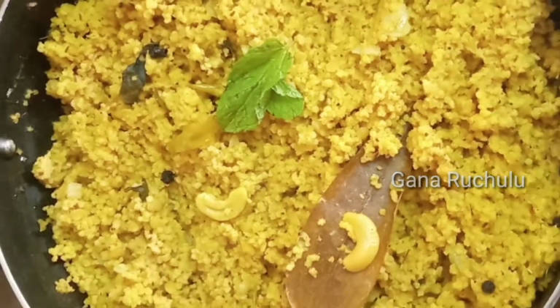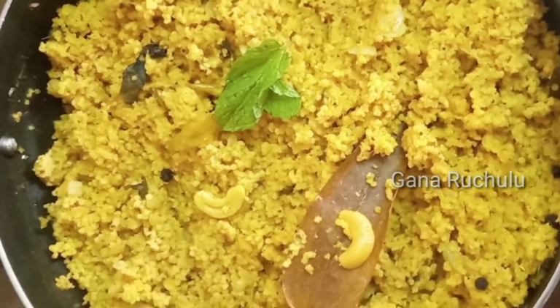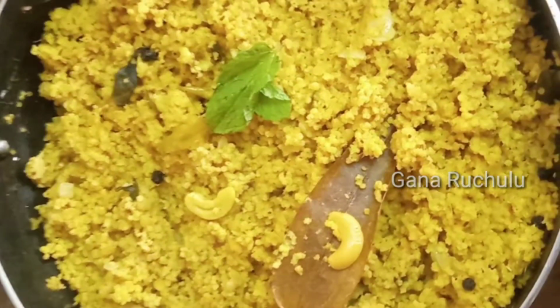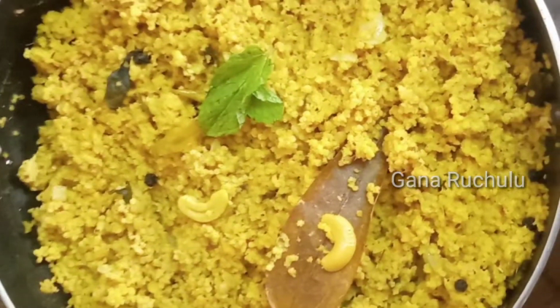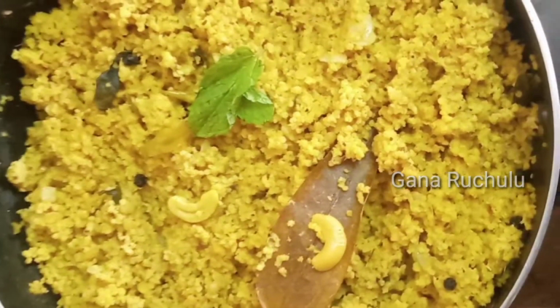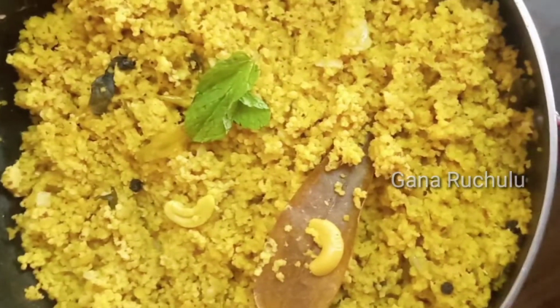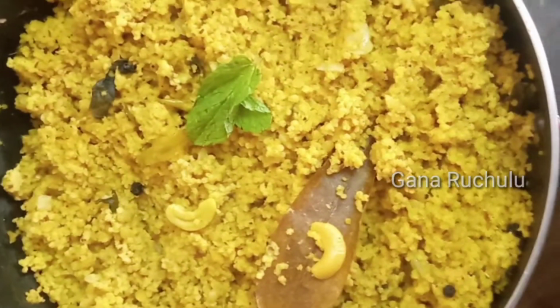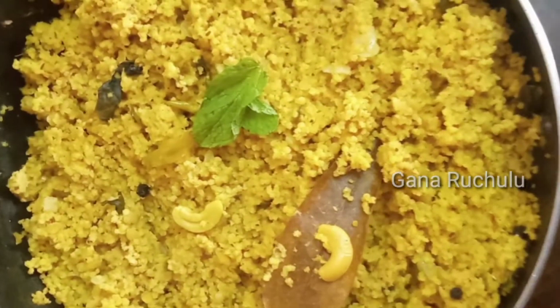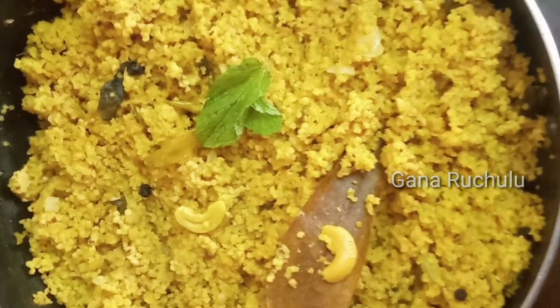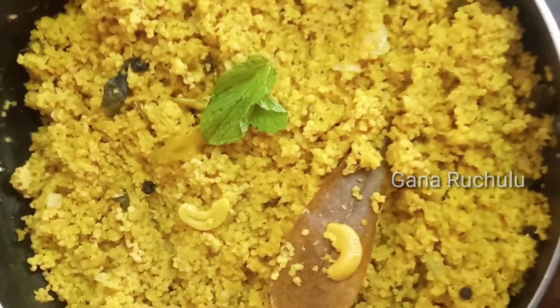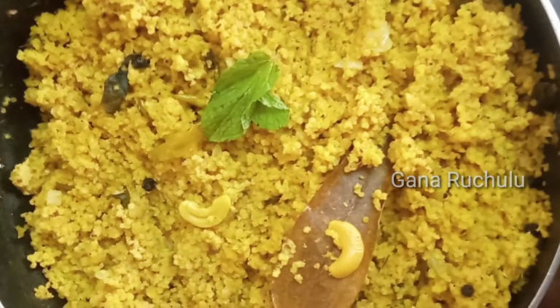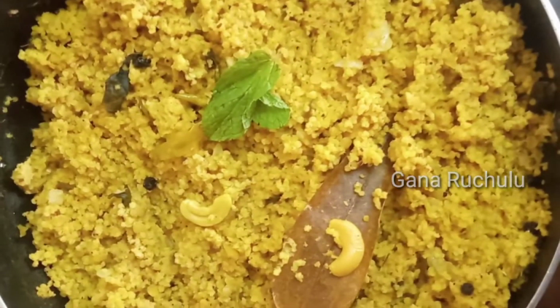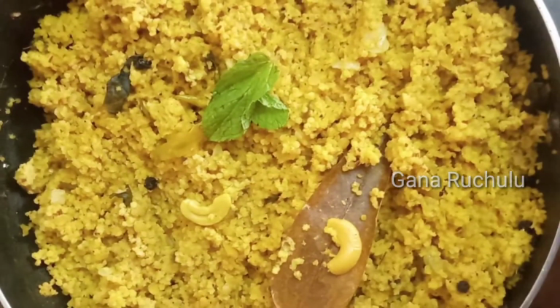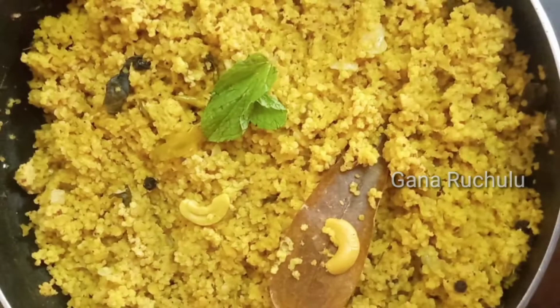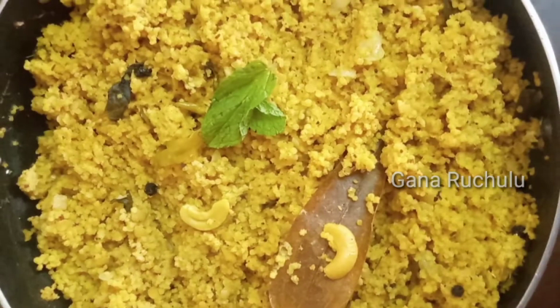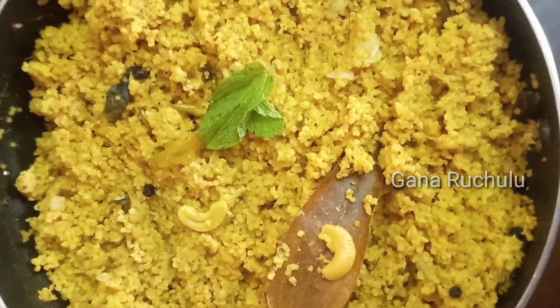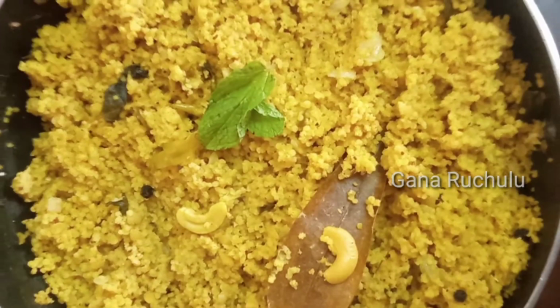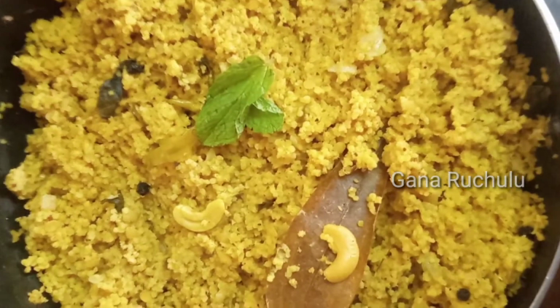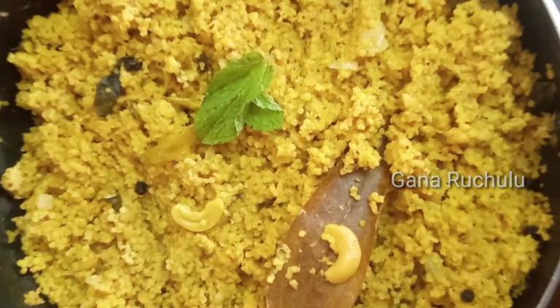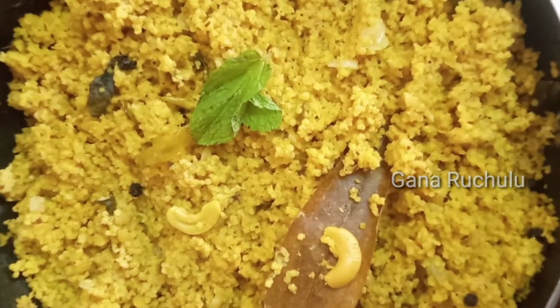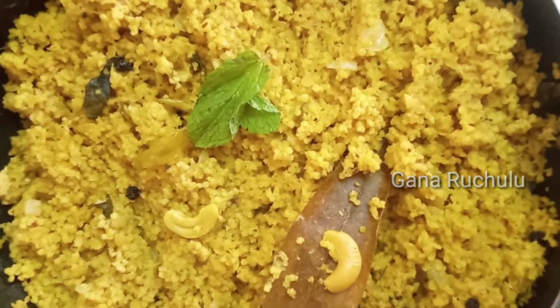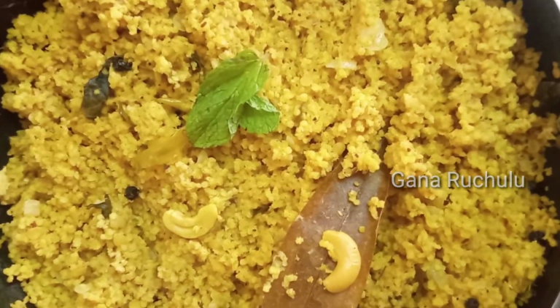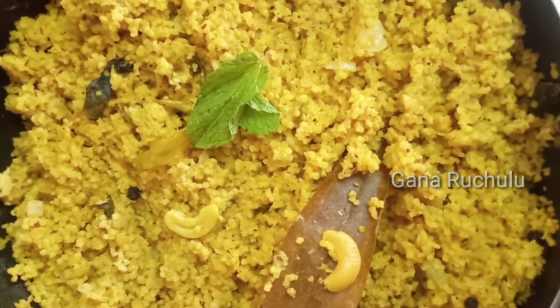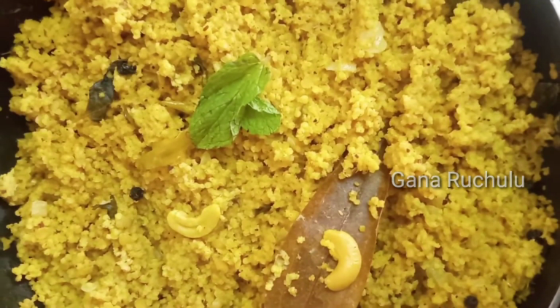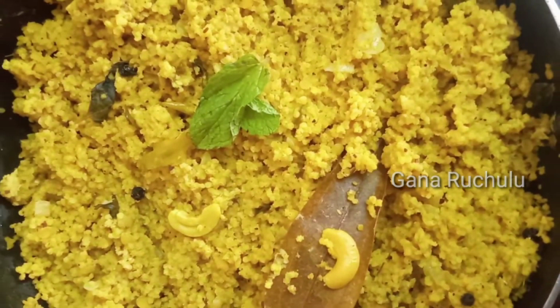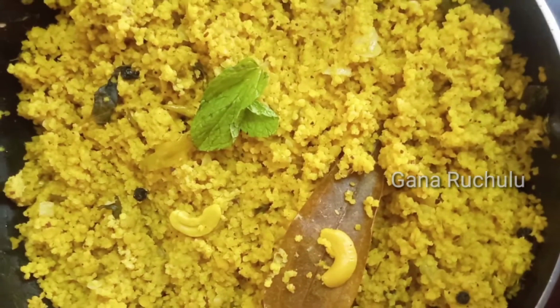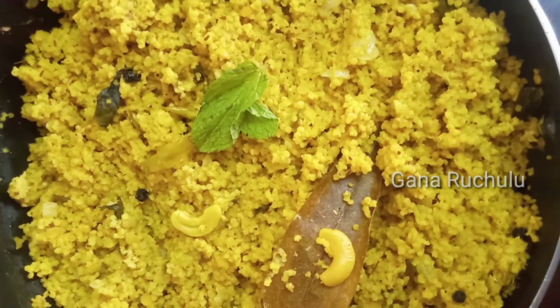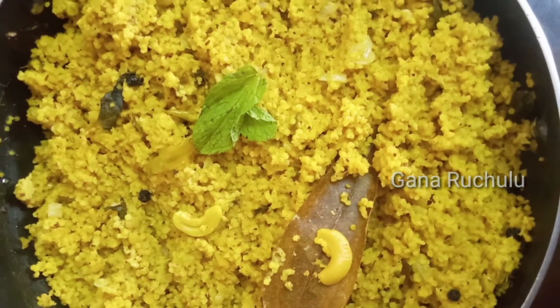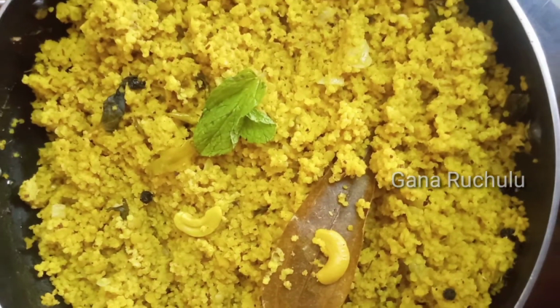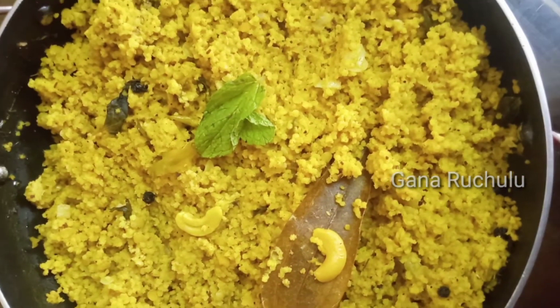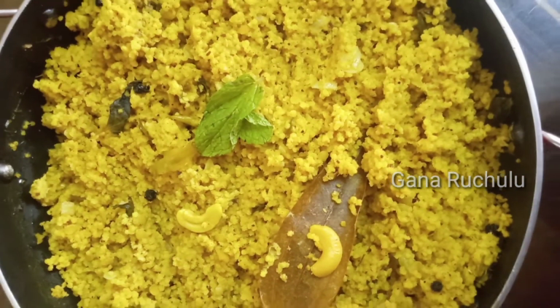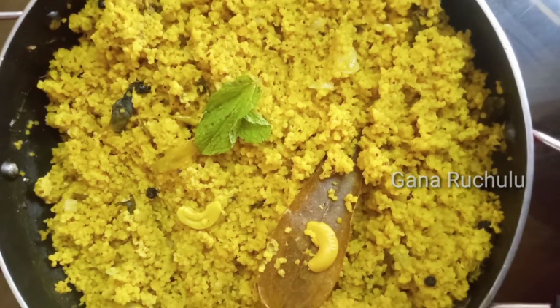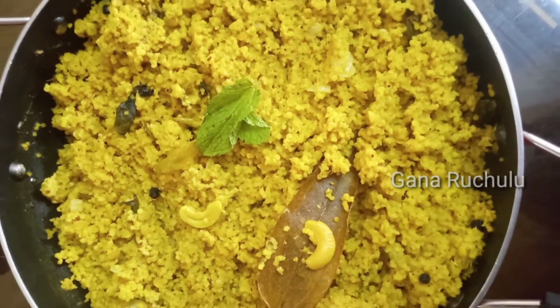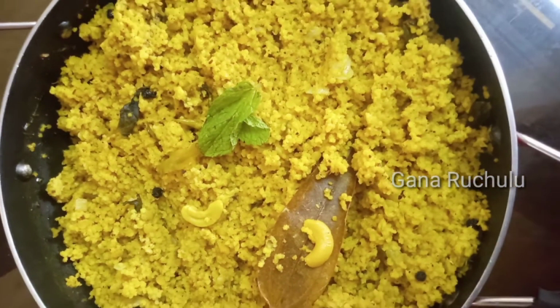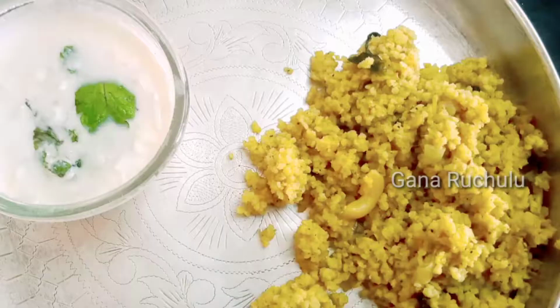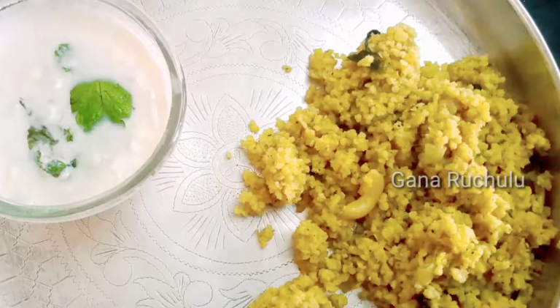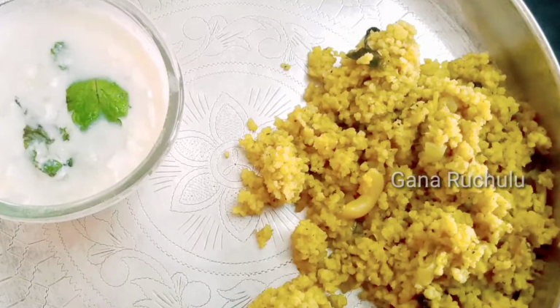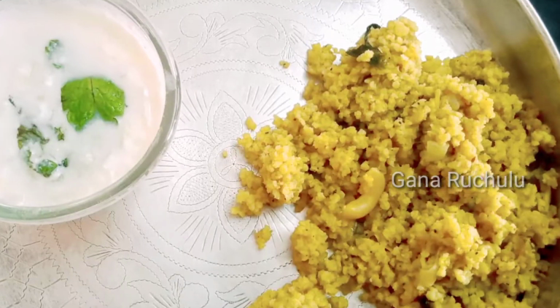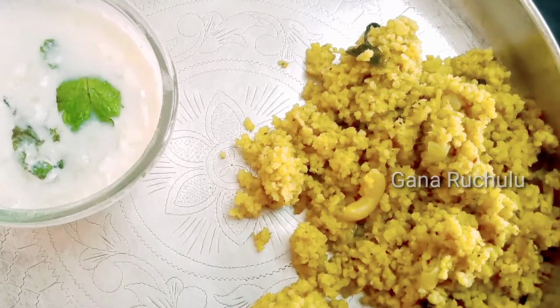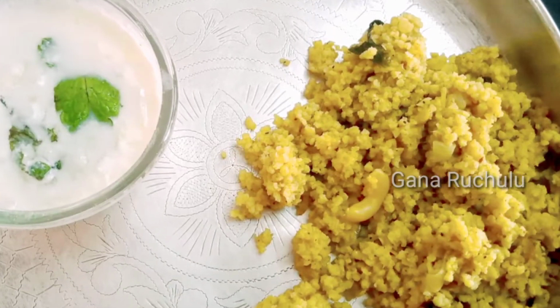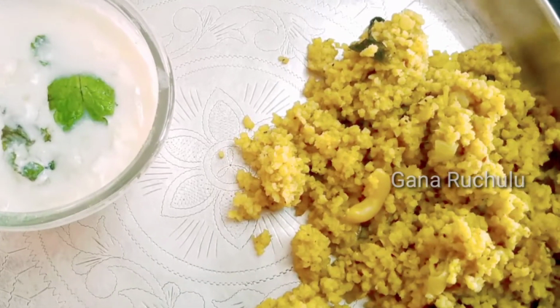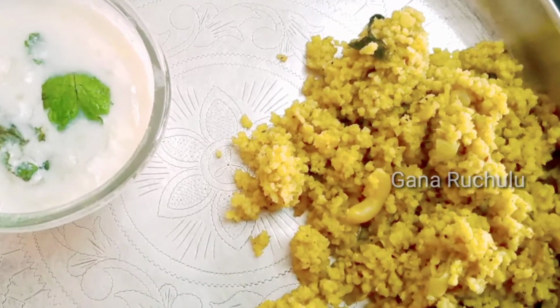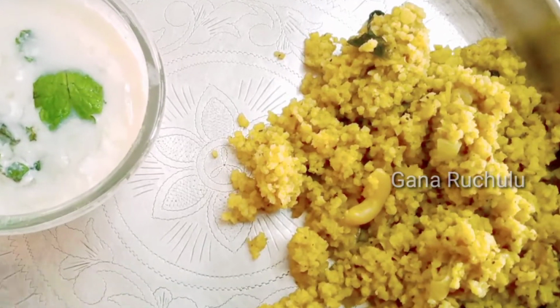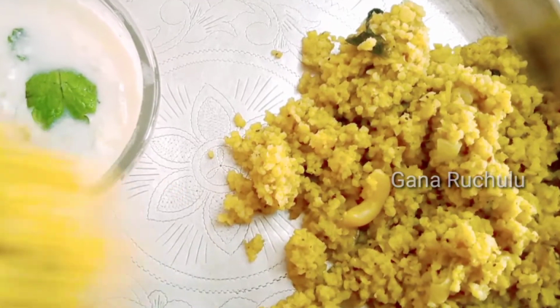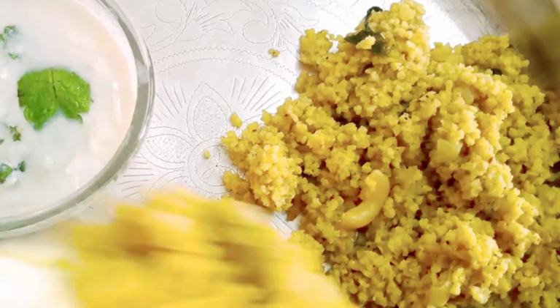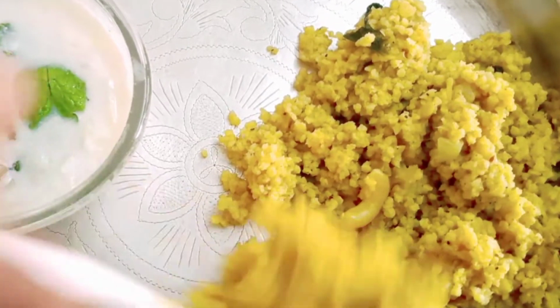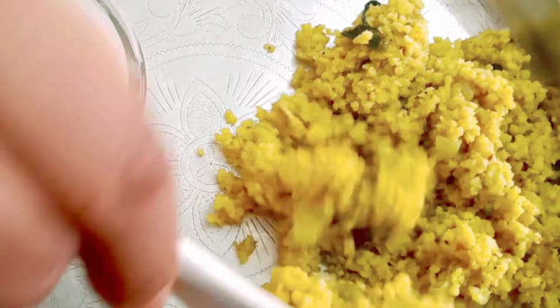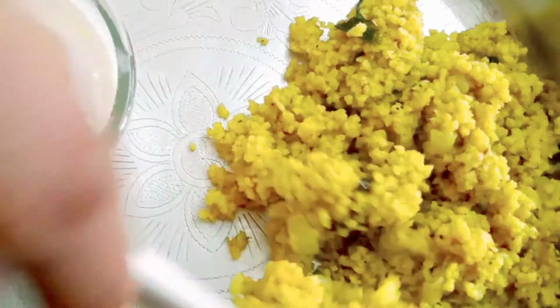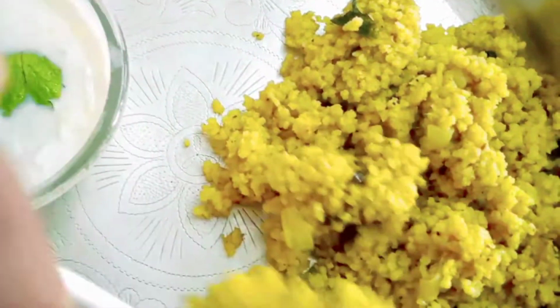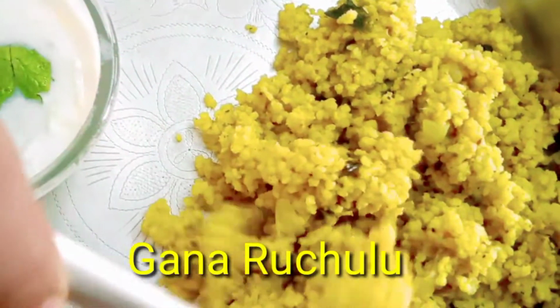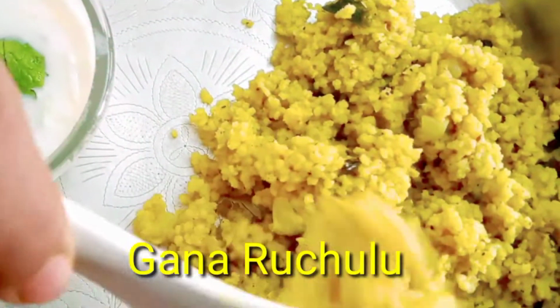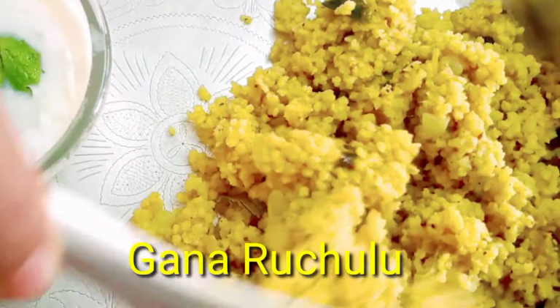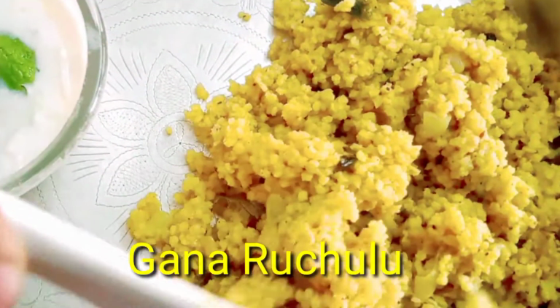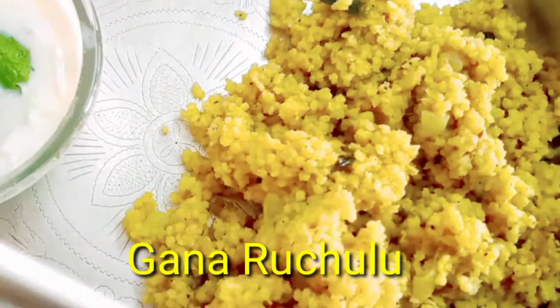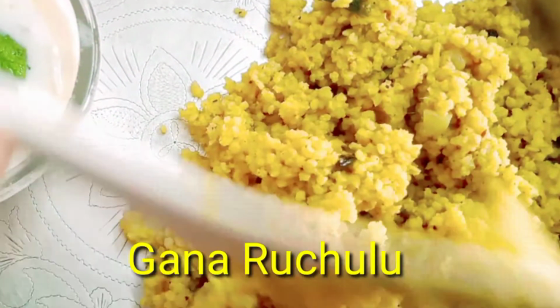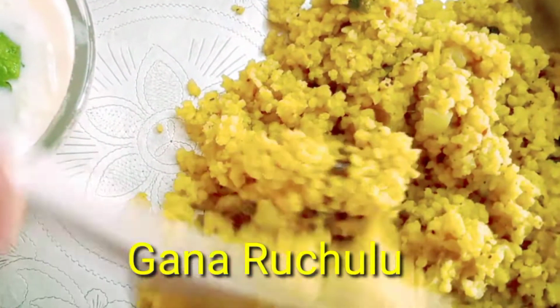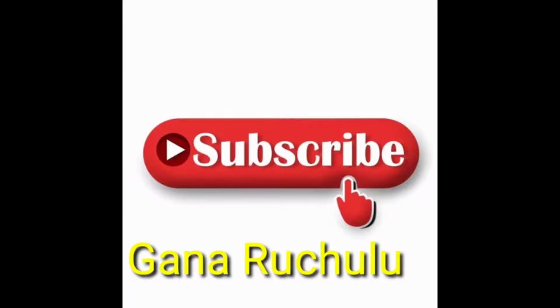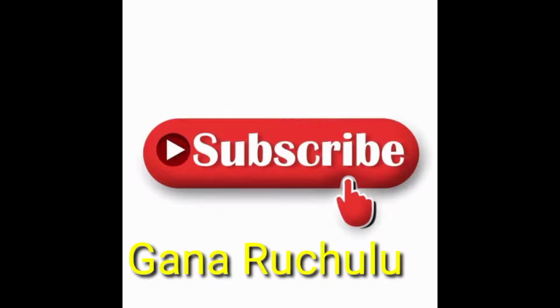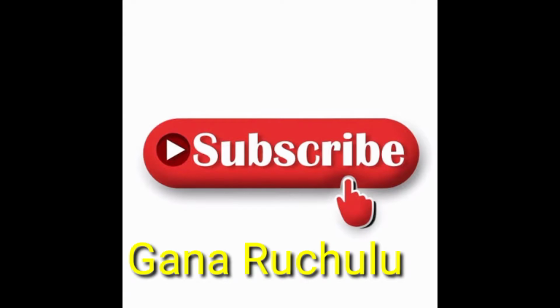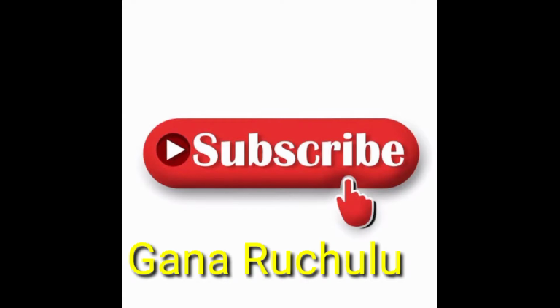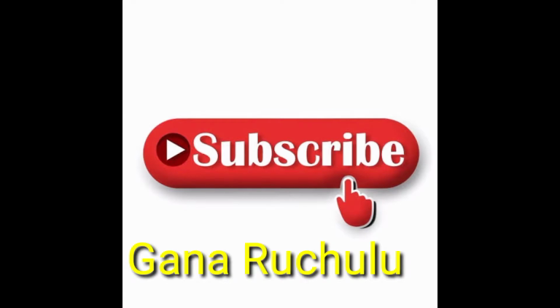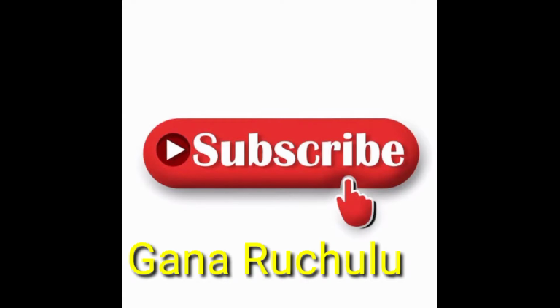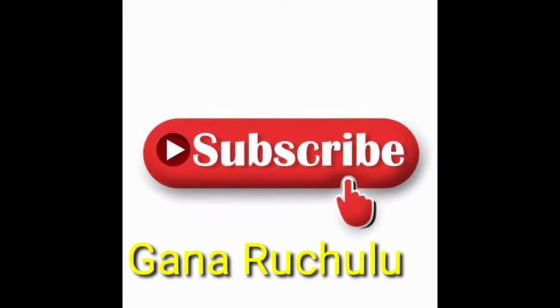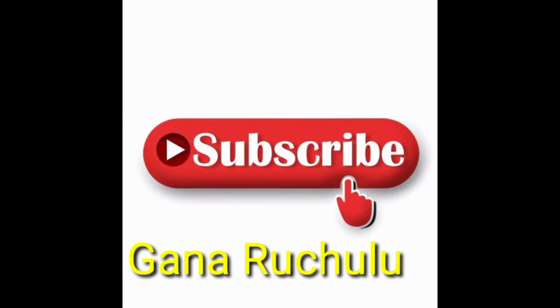If you liked this video, please like, share, and subscribe. Please press the subscribe button and press the bell icon.